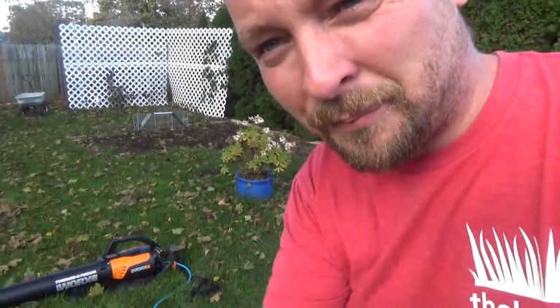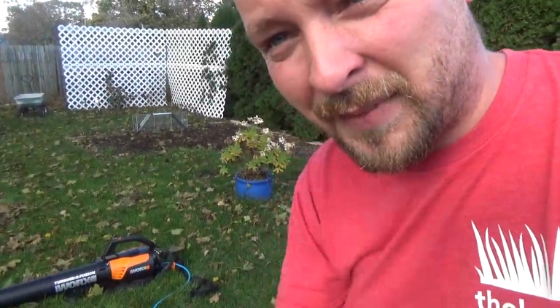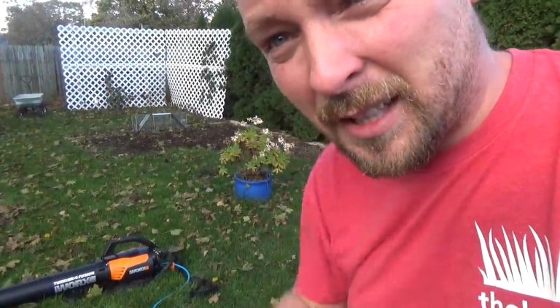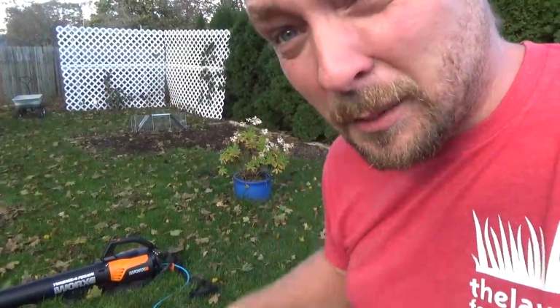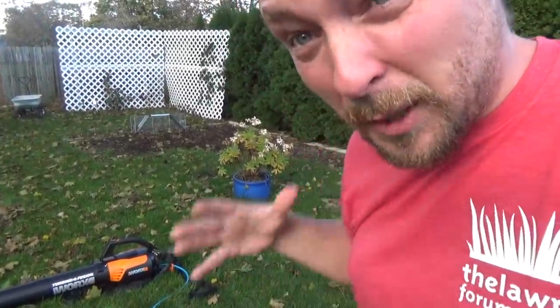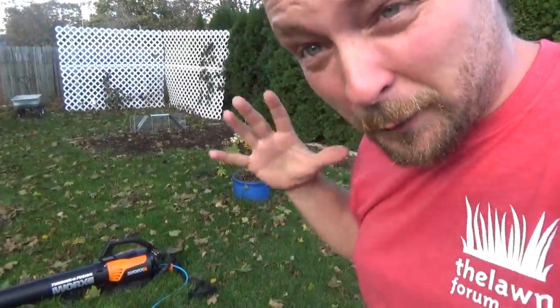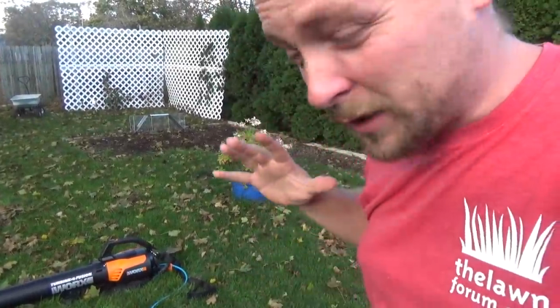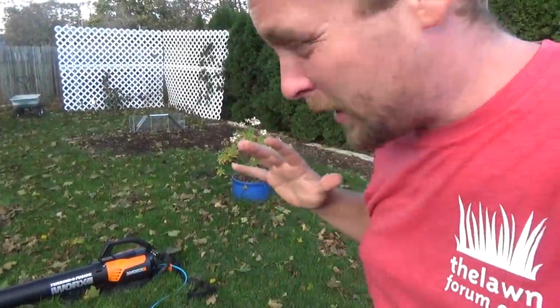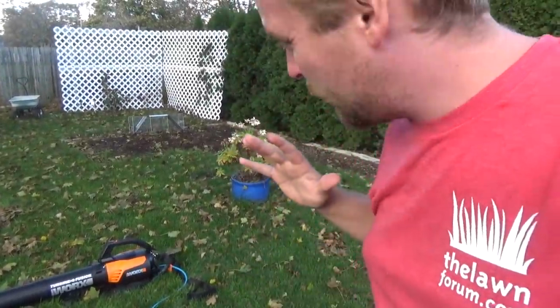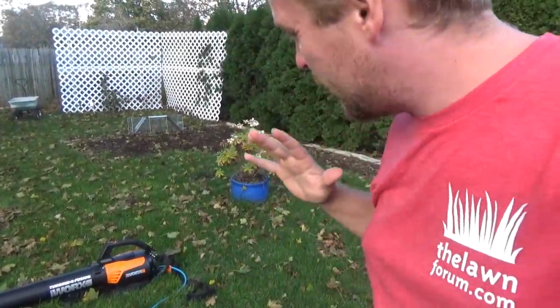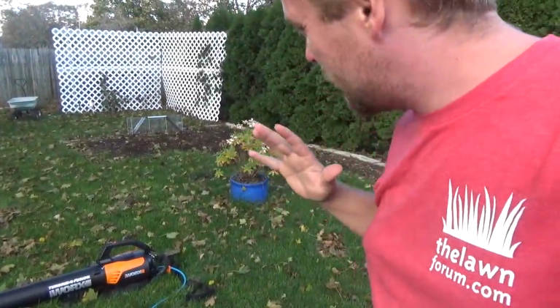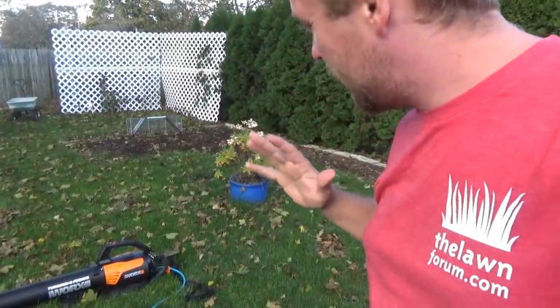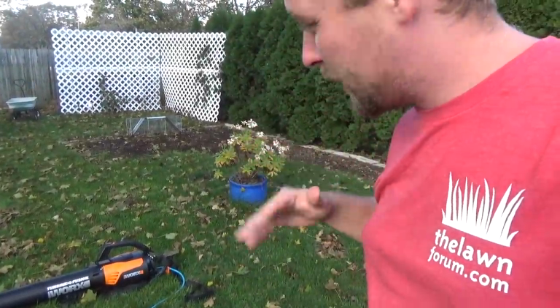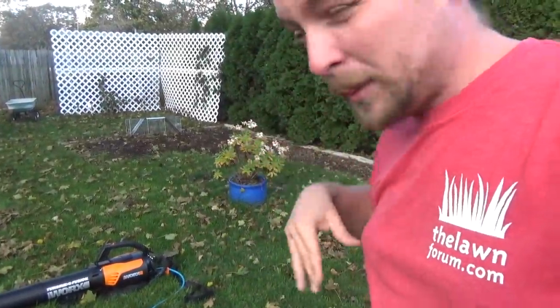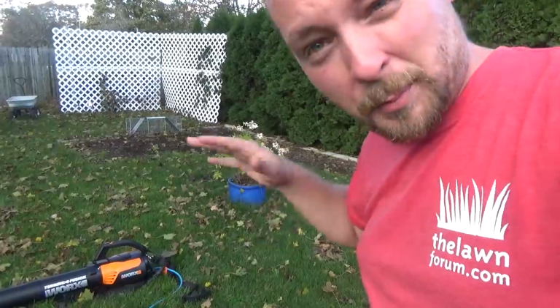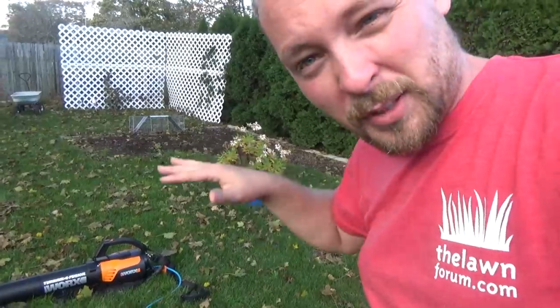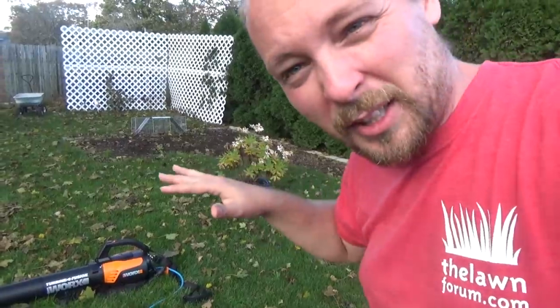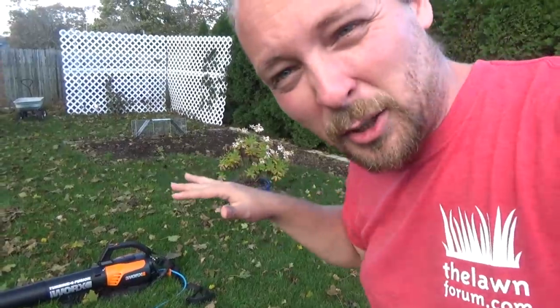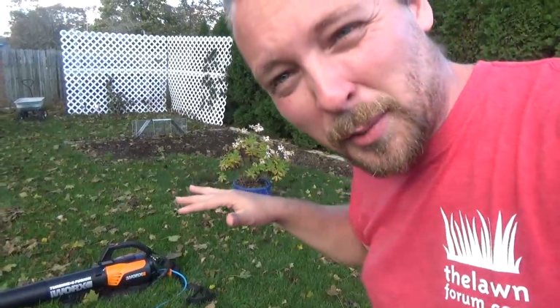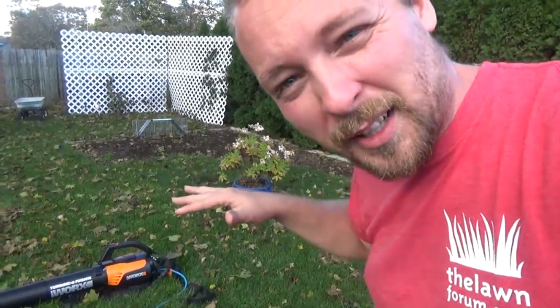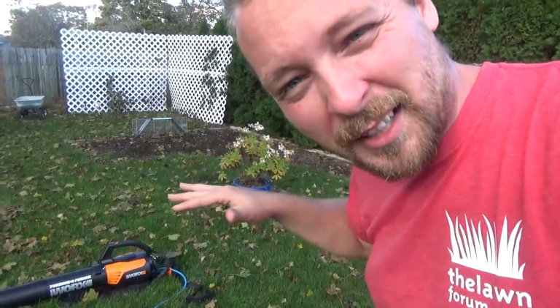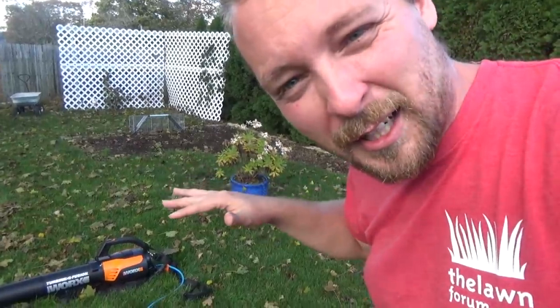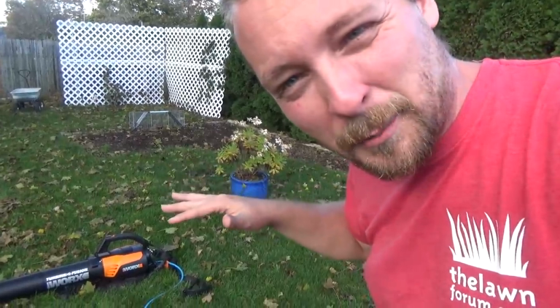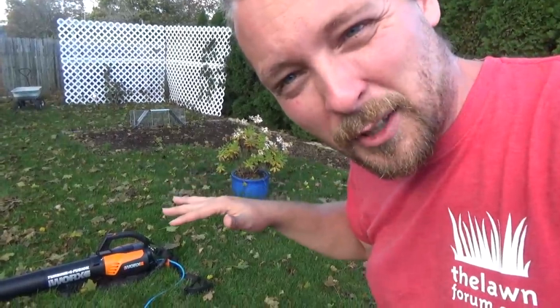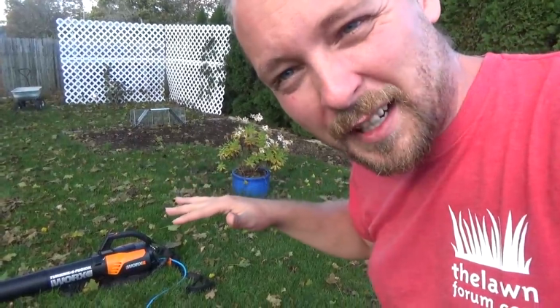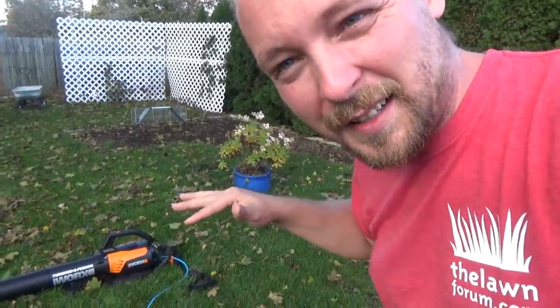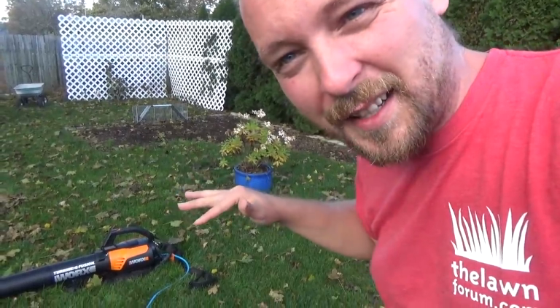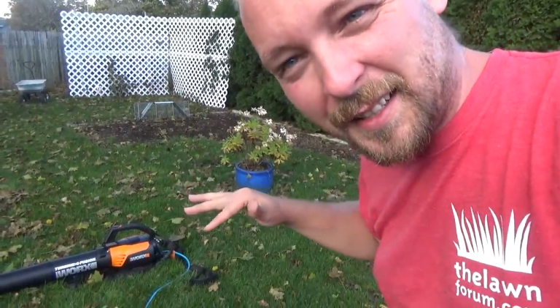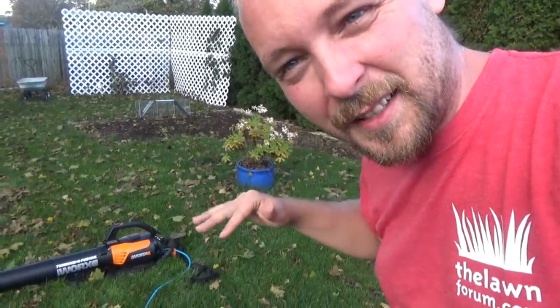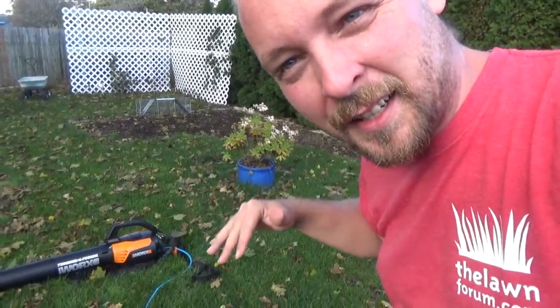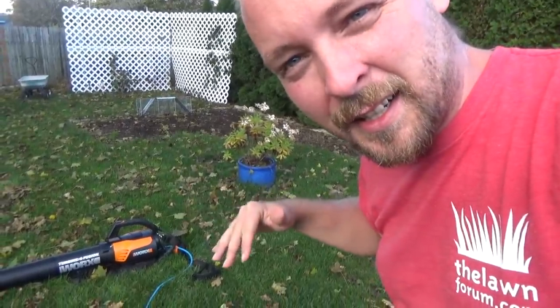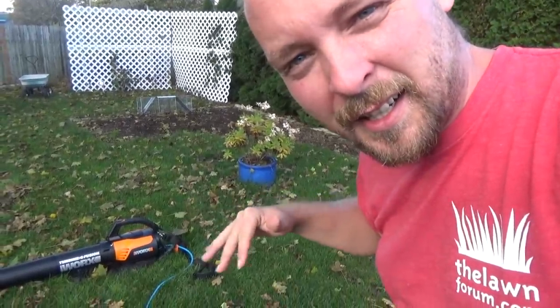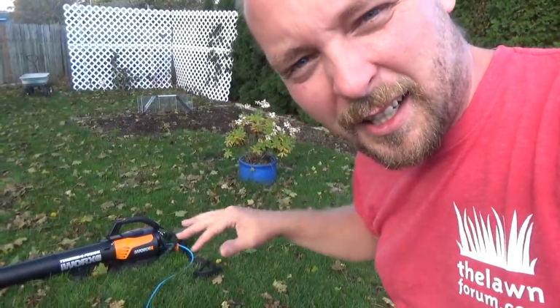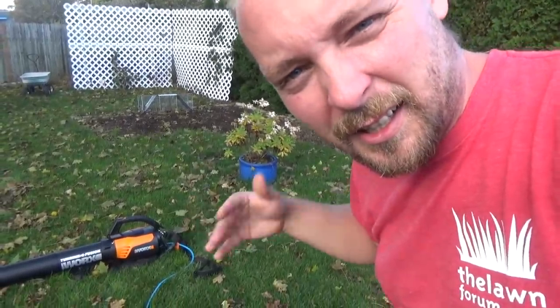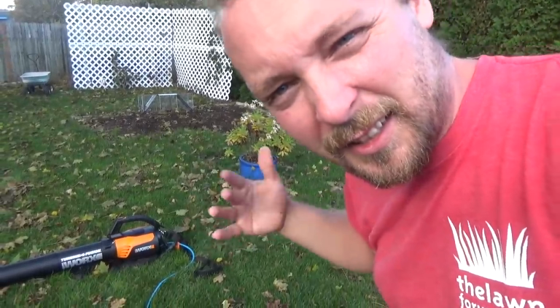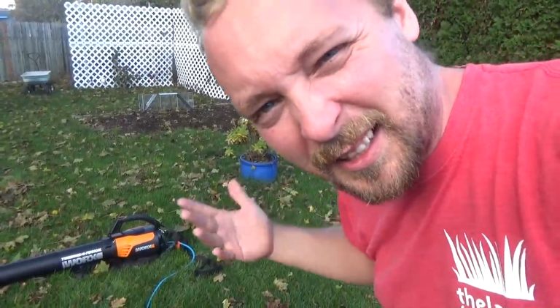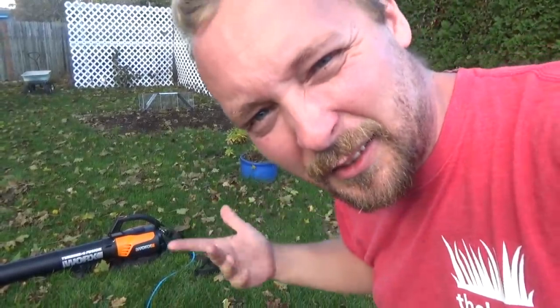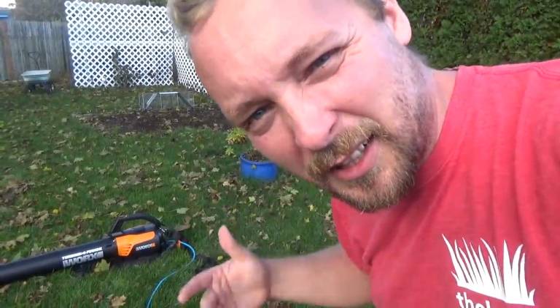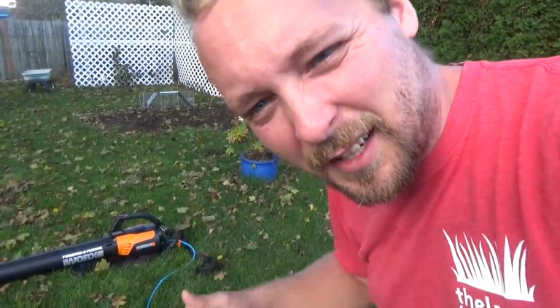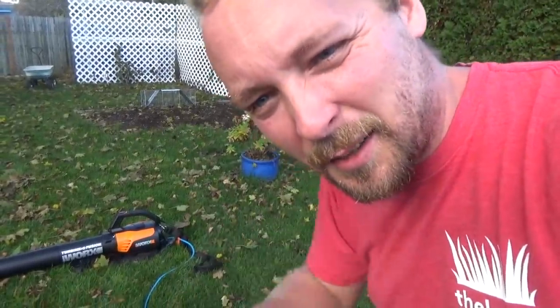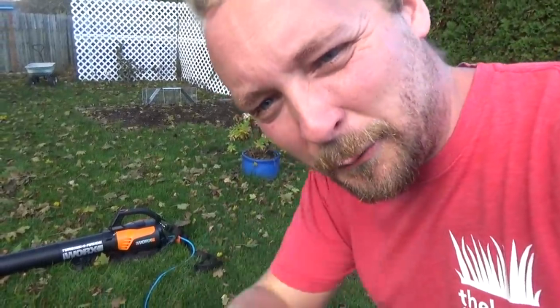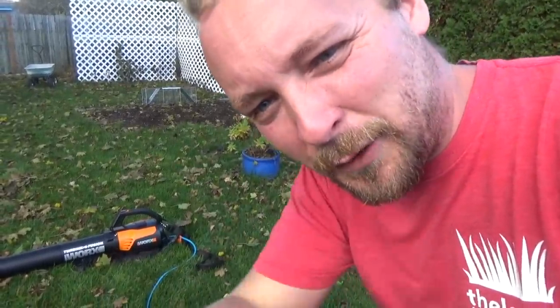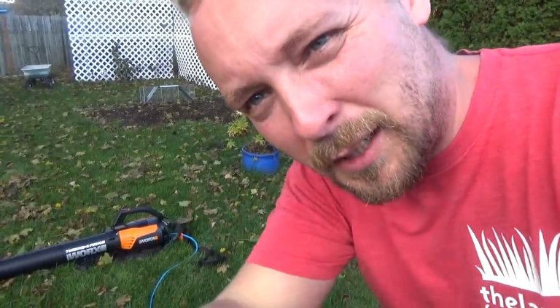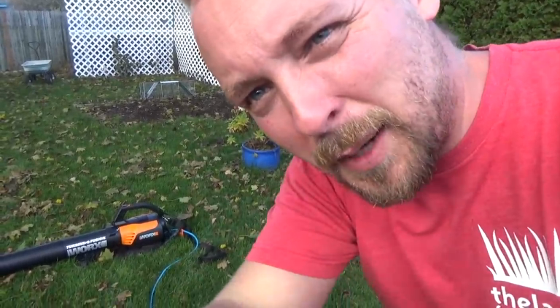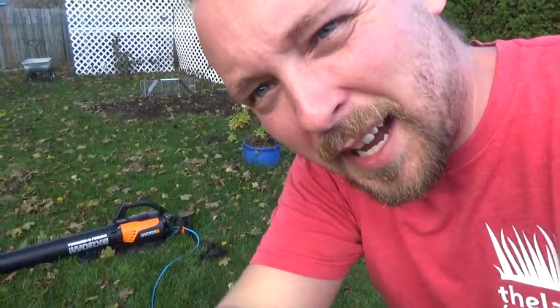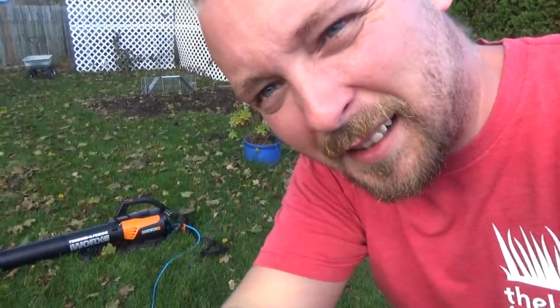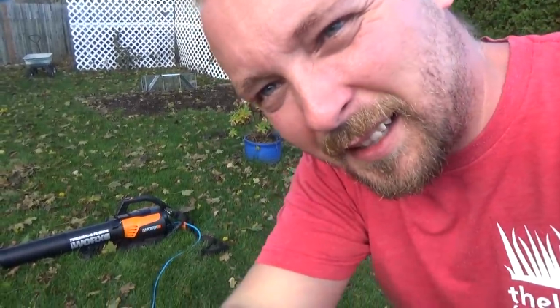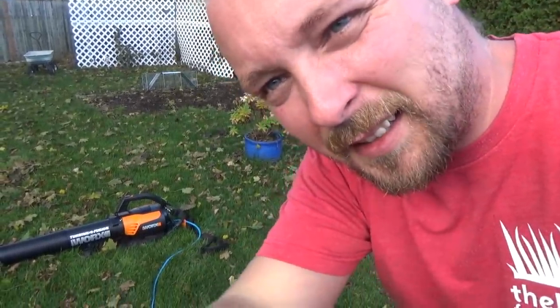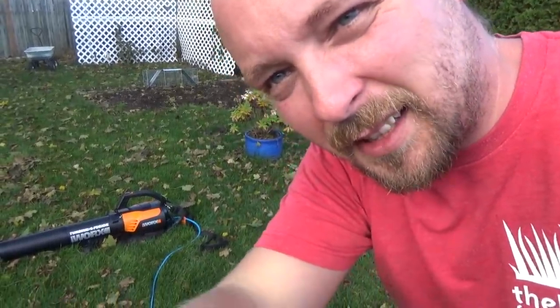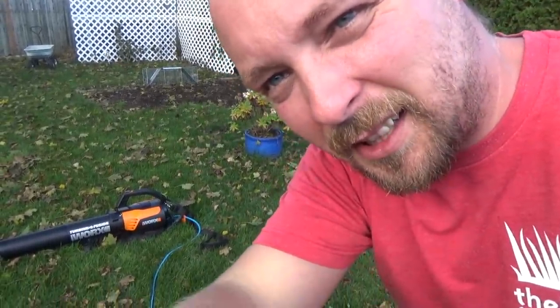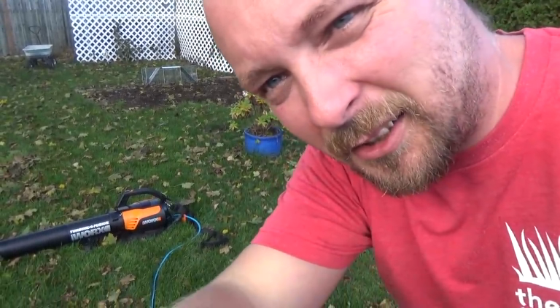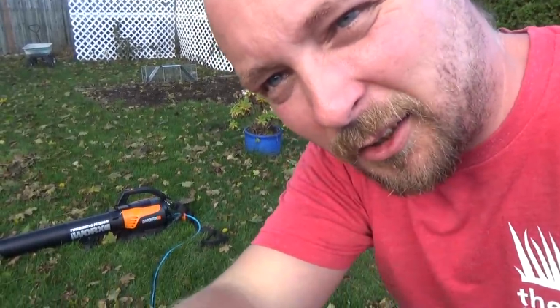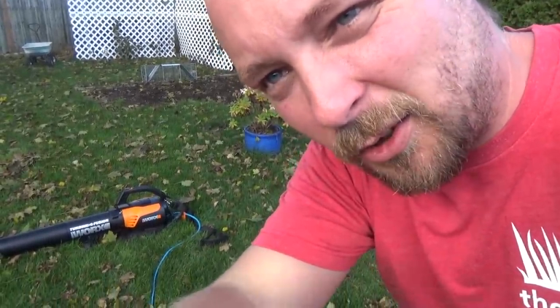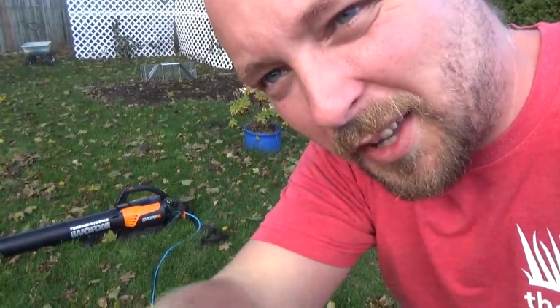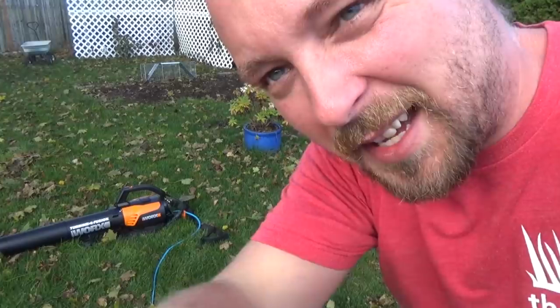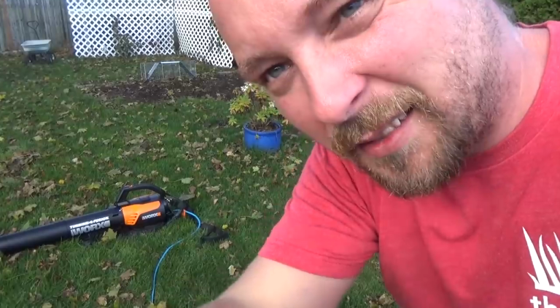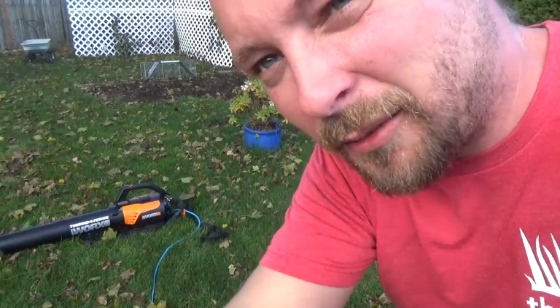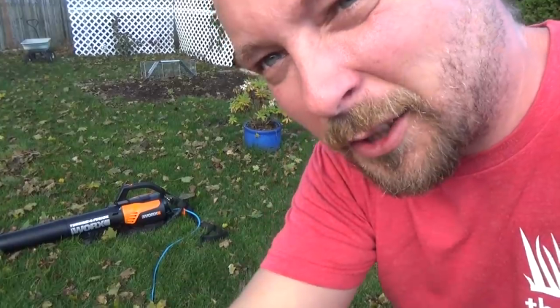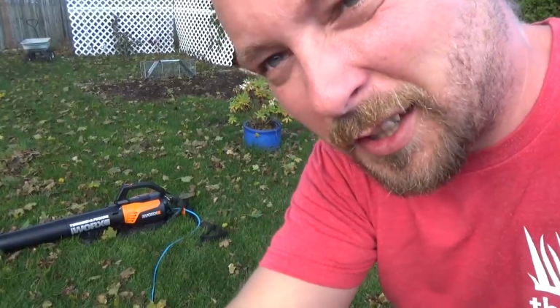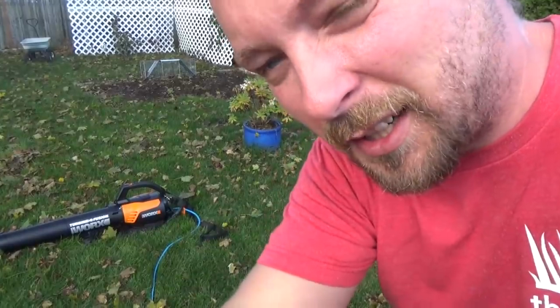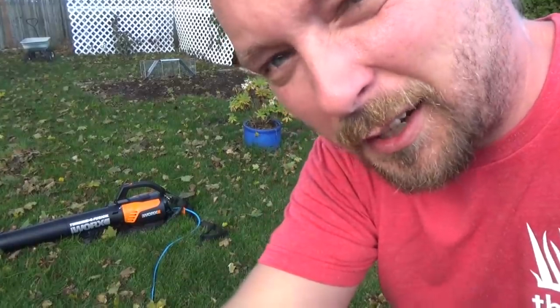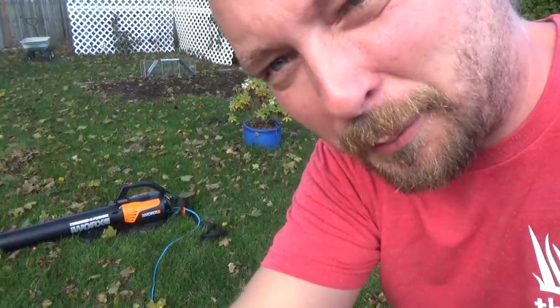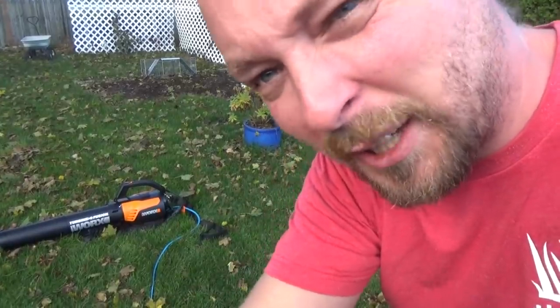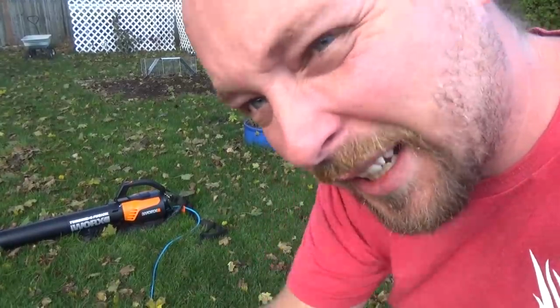This is my first time playing with it, so I'm going to play a little bit on camera and then give you guys some feedback and all that fun stuff.